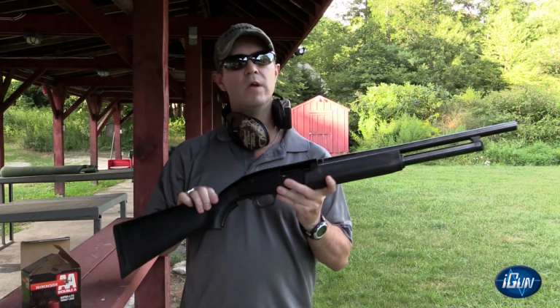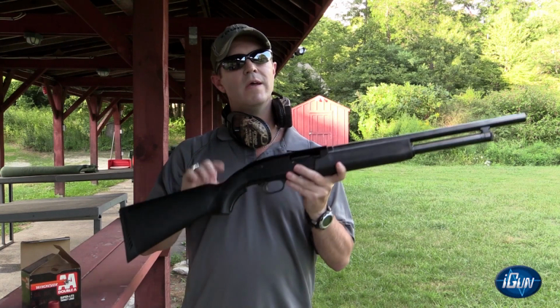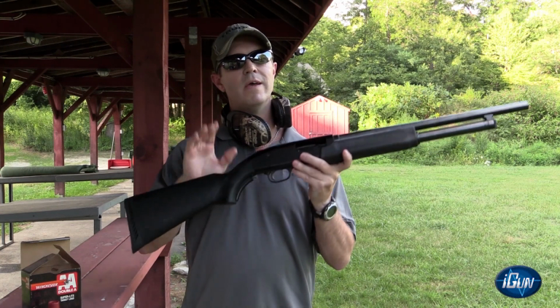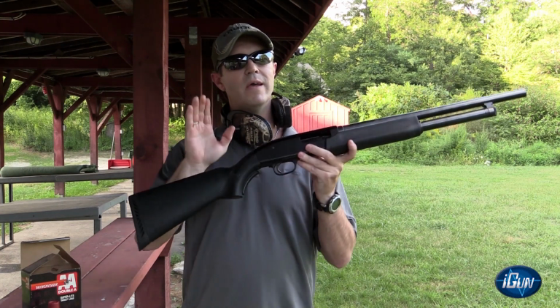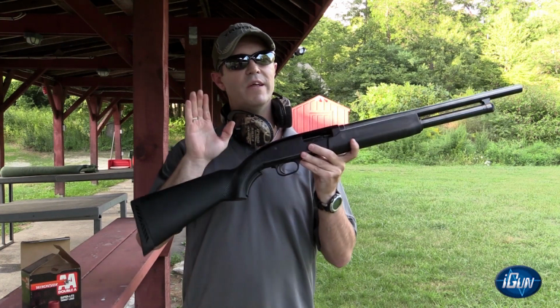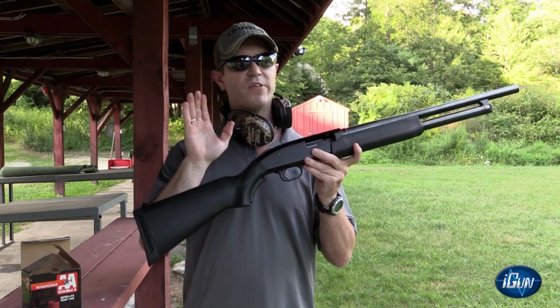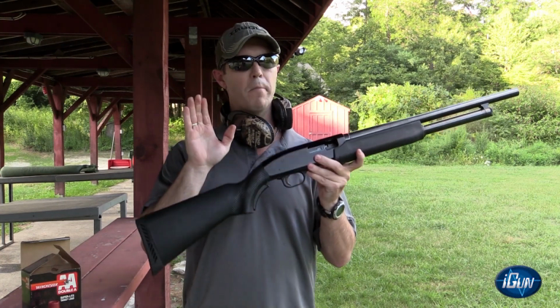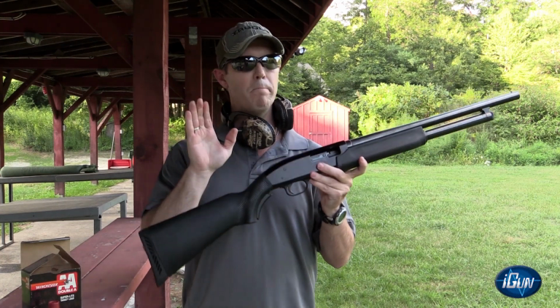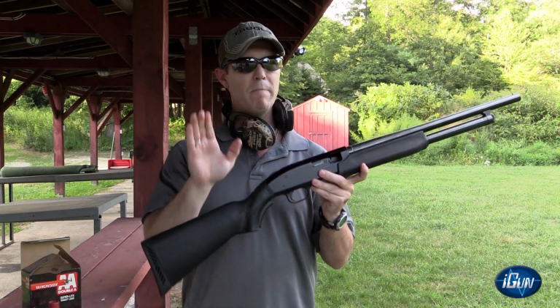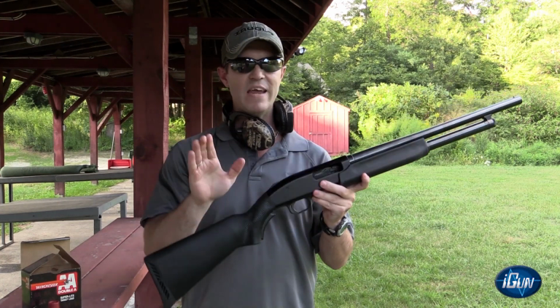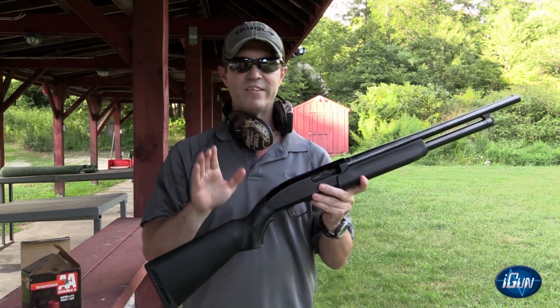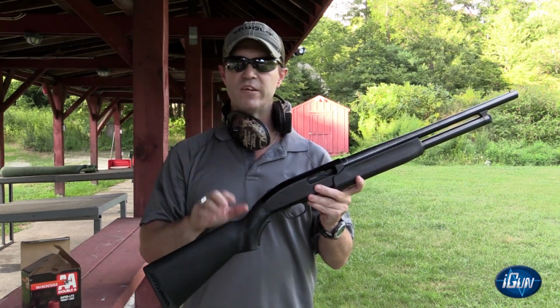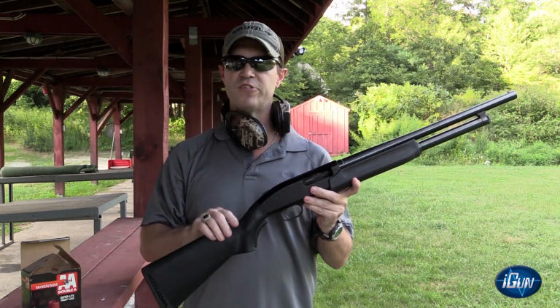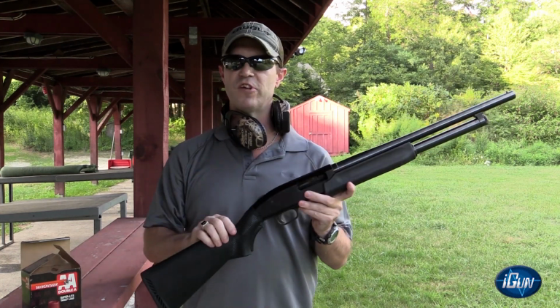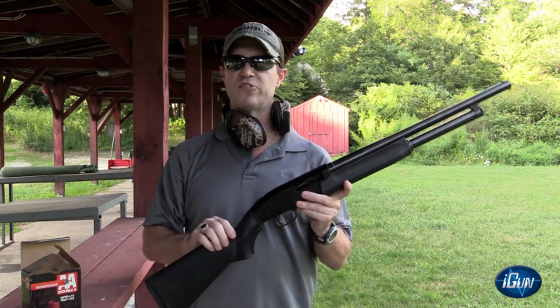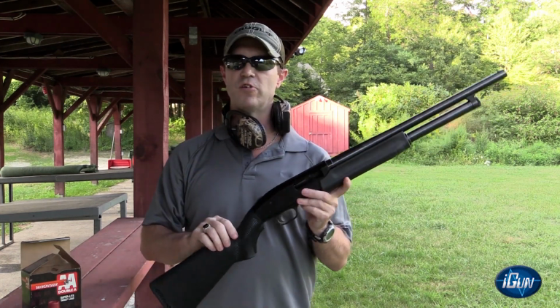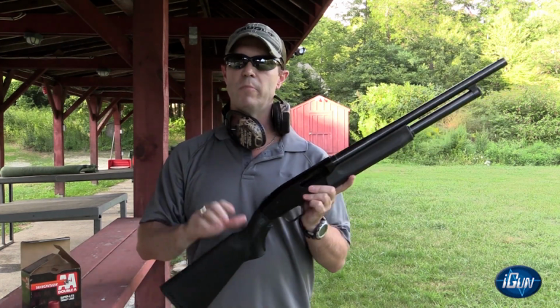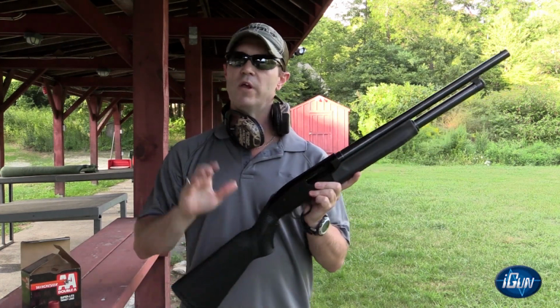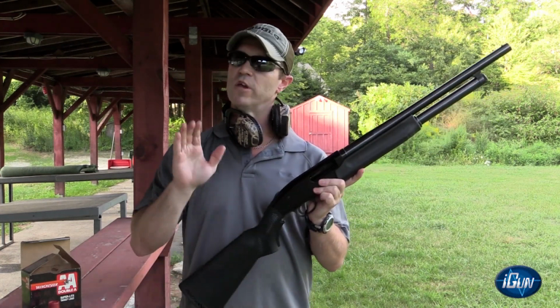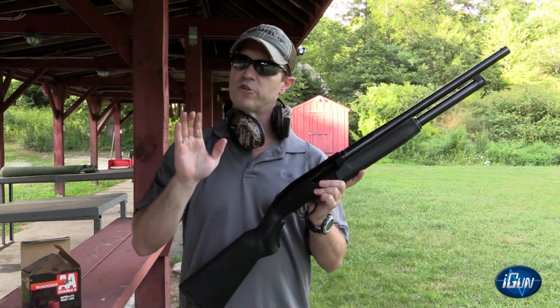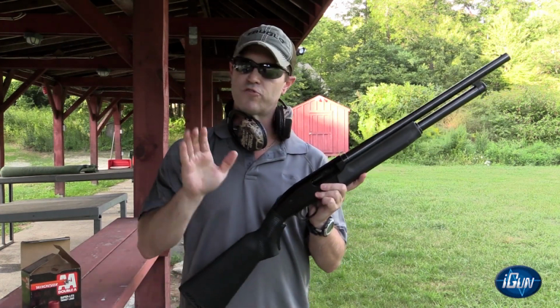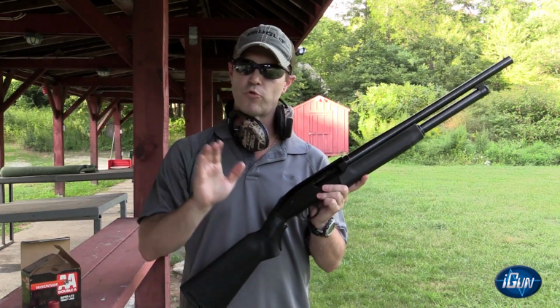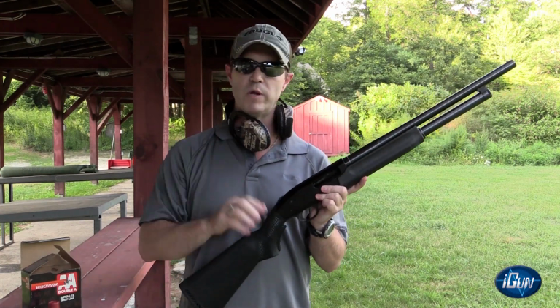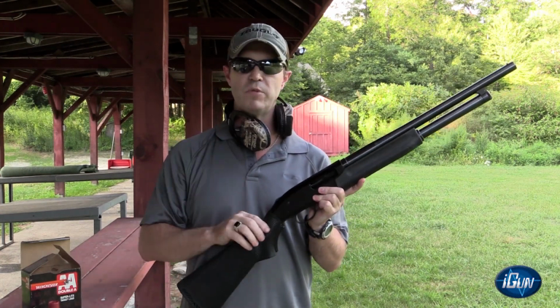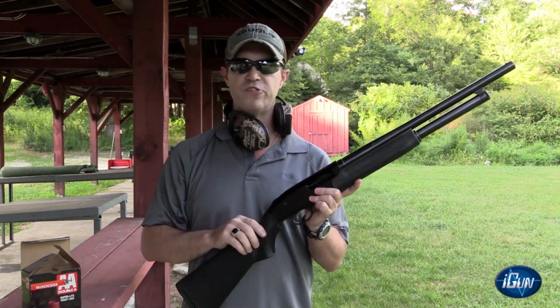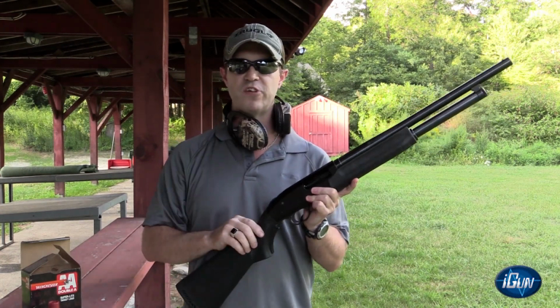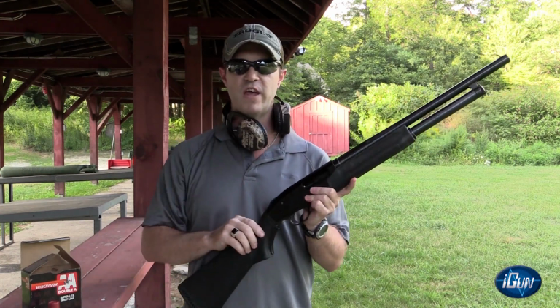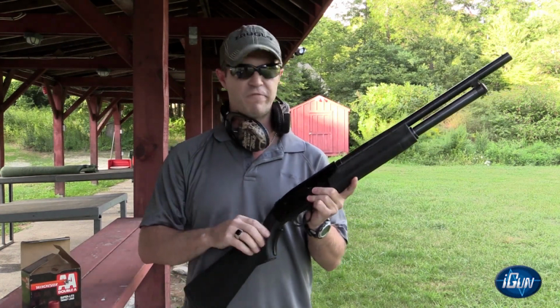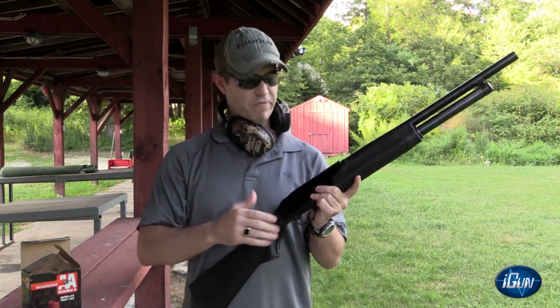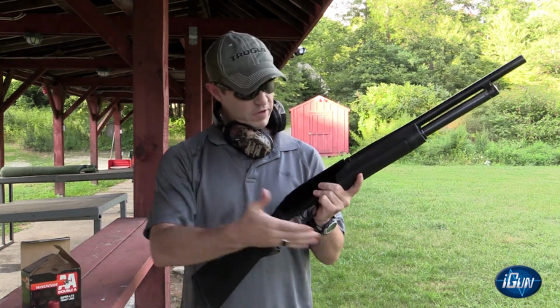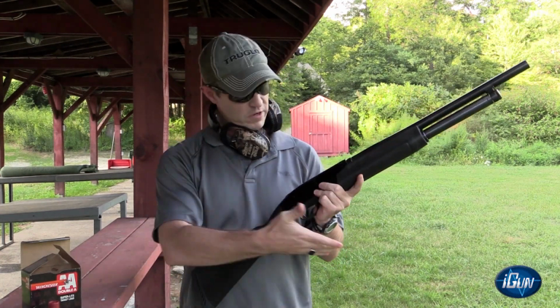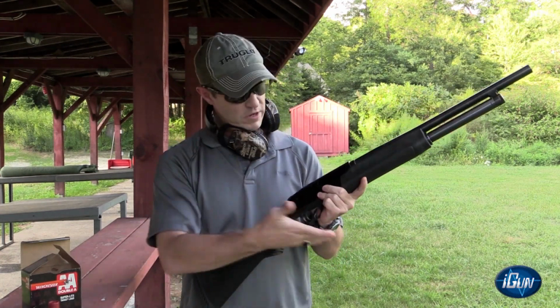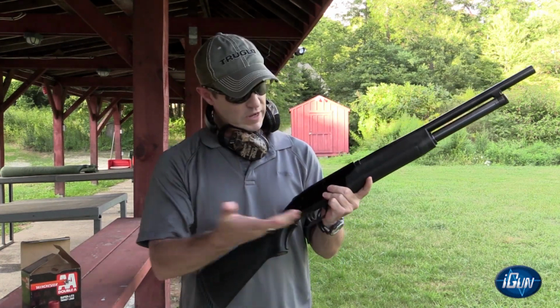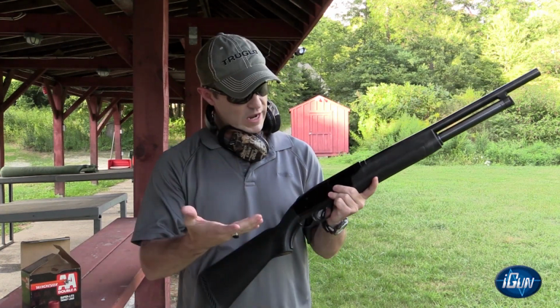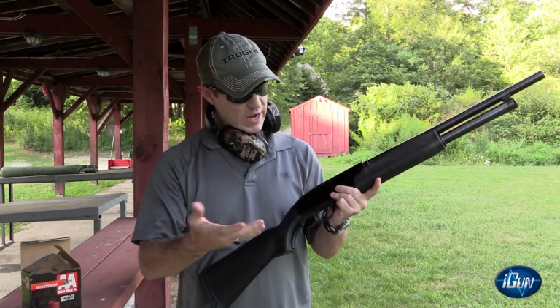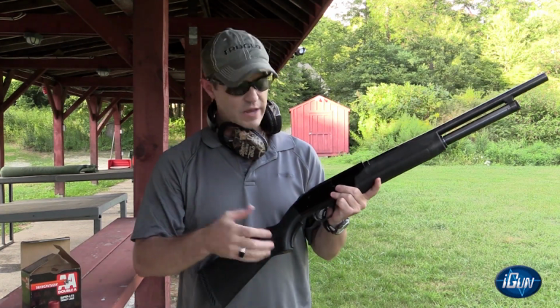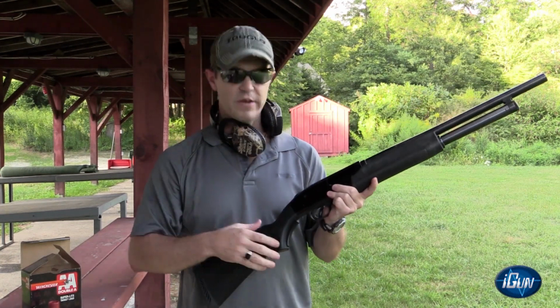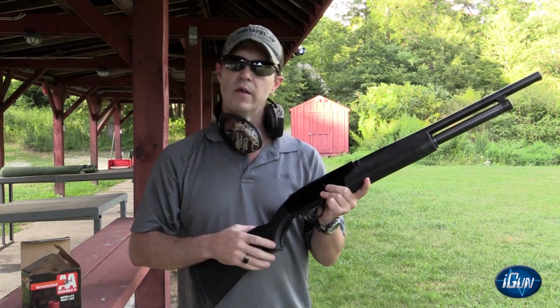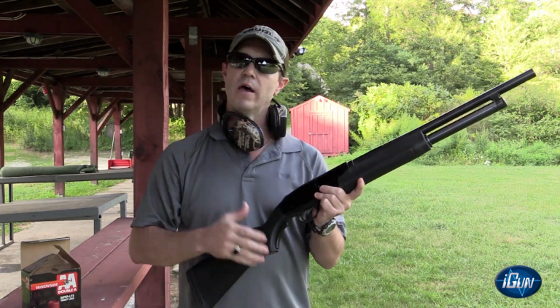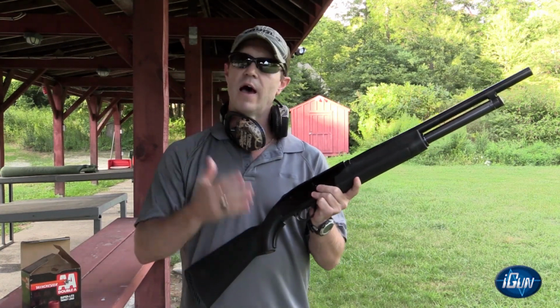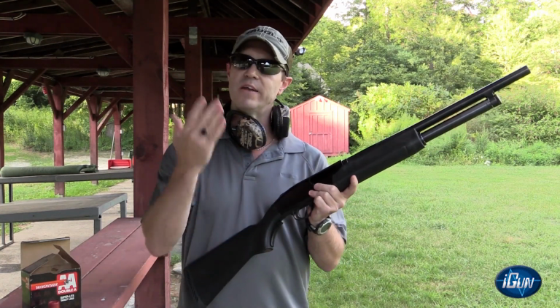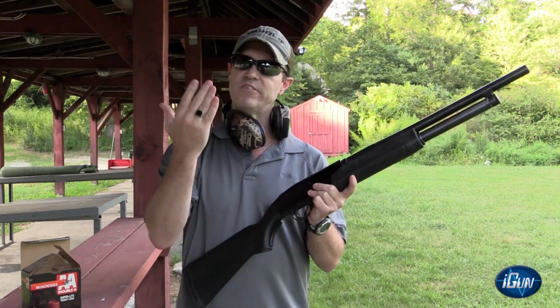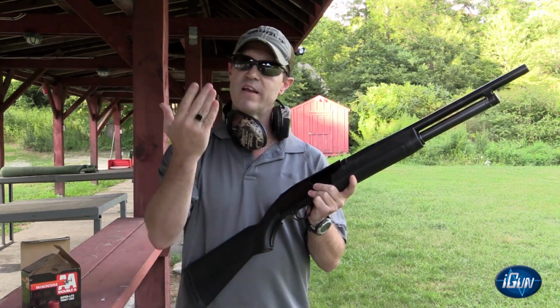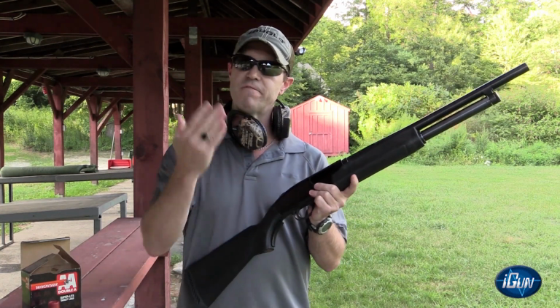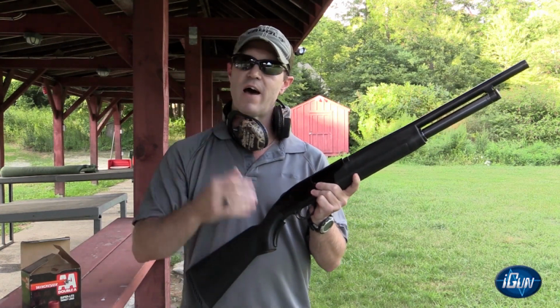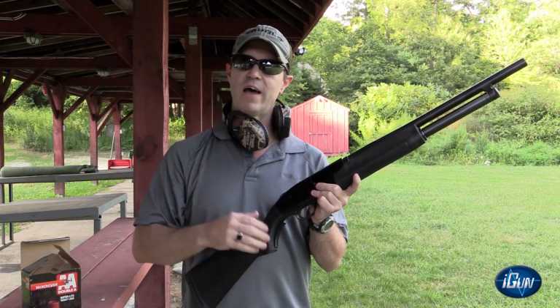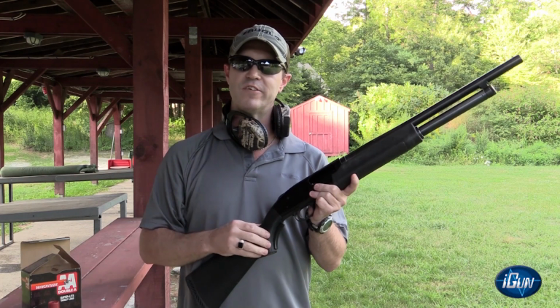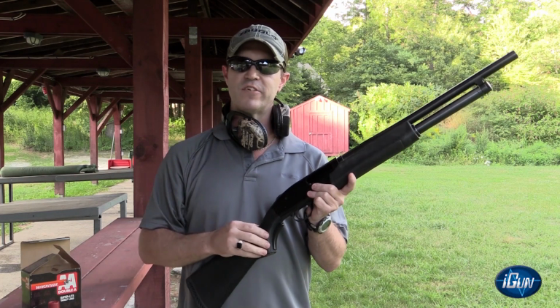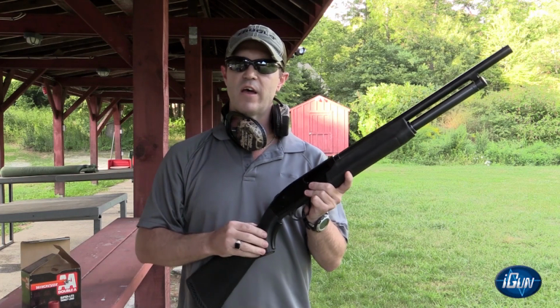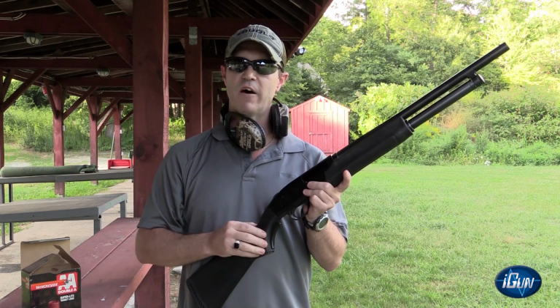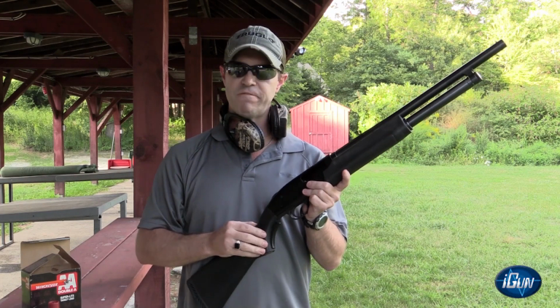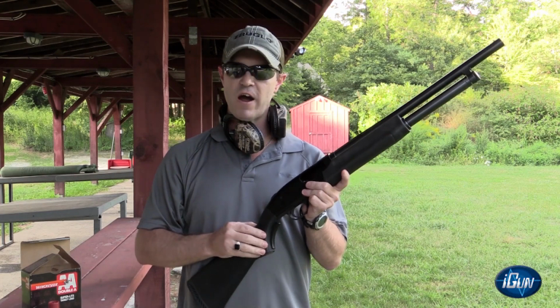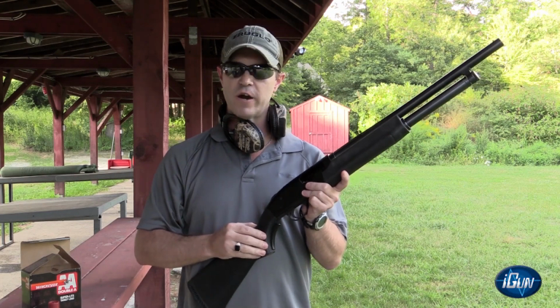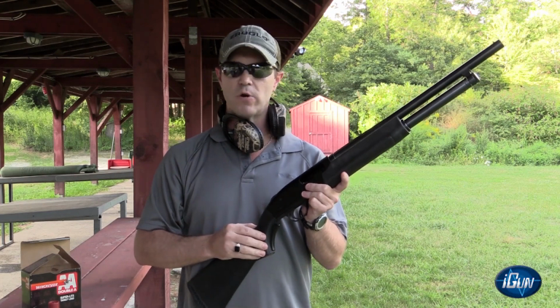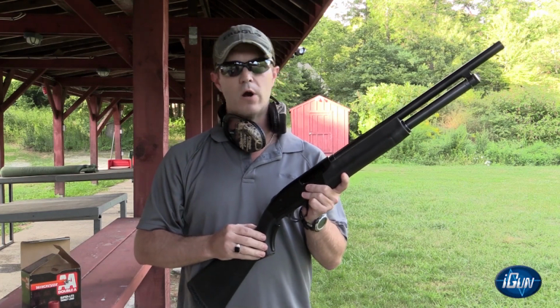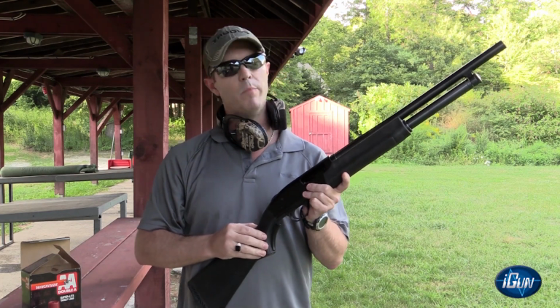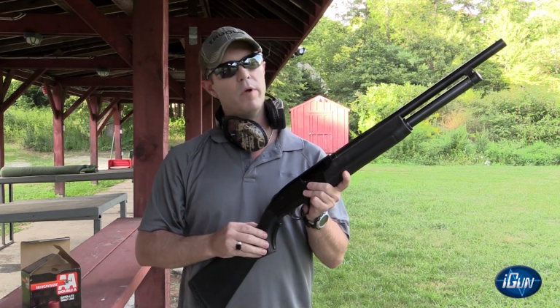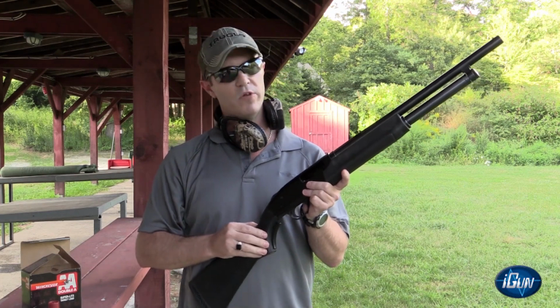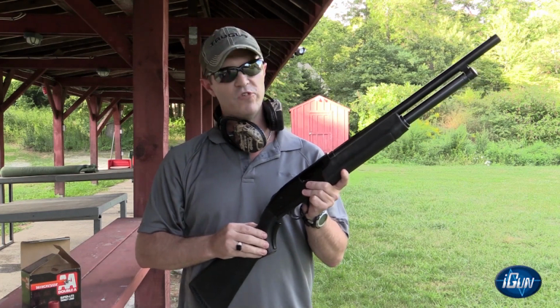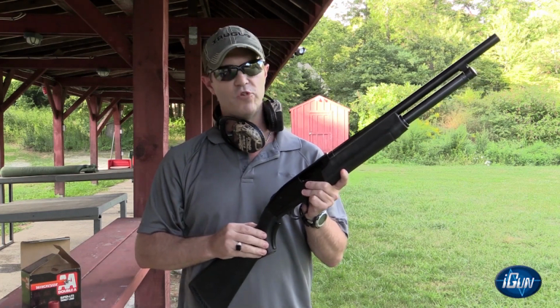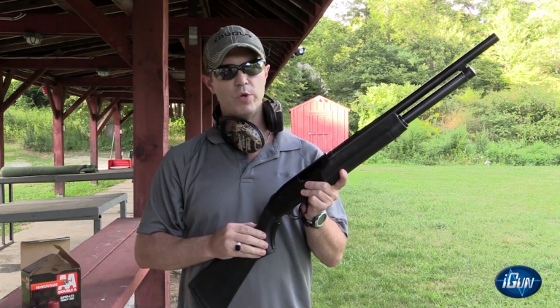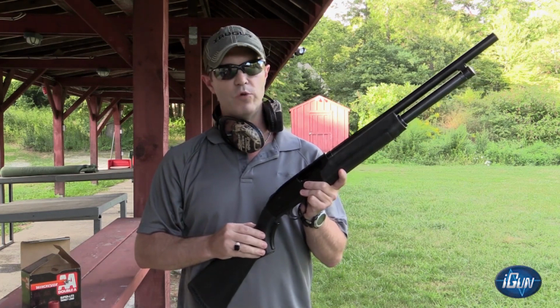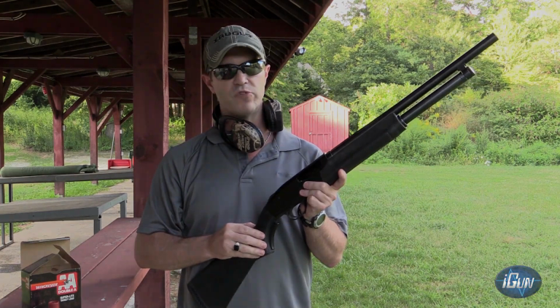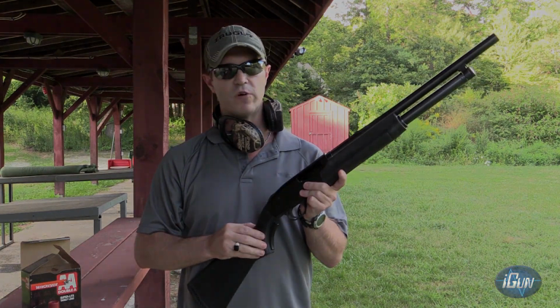It's an amazing system, extremely safe, and identifies a firearm to a user.